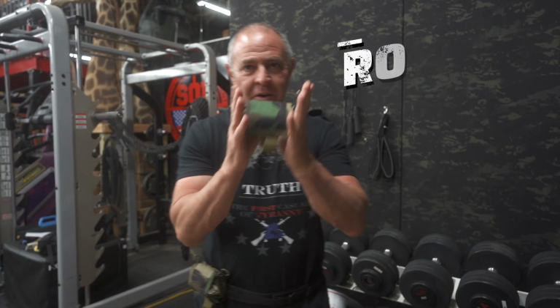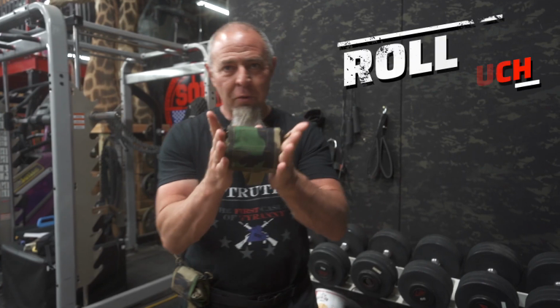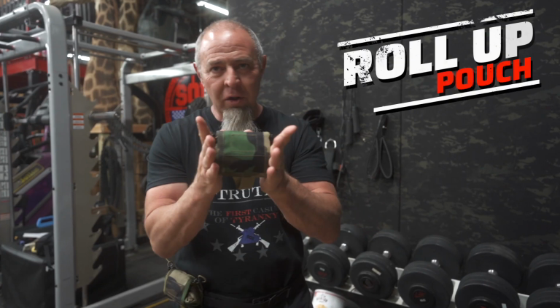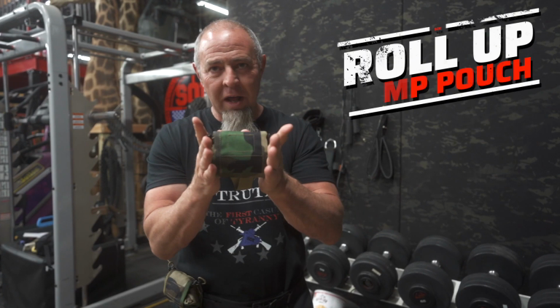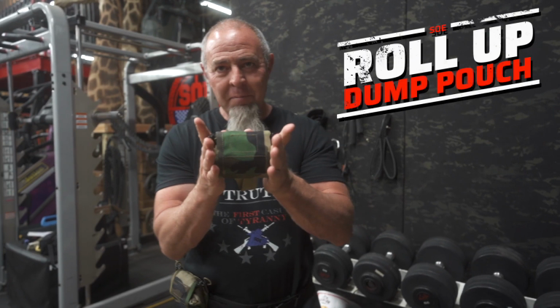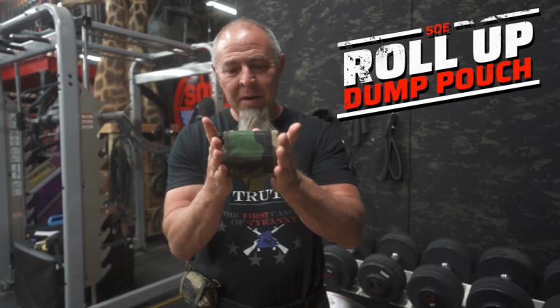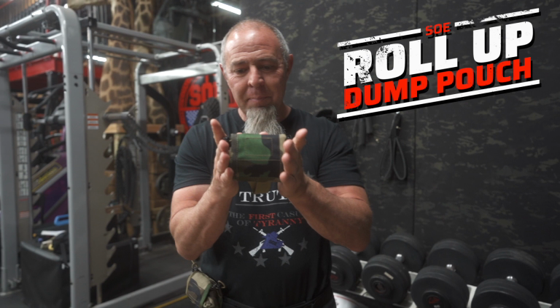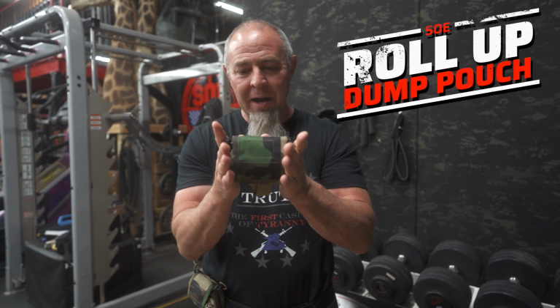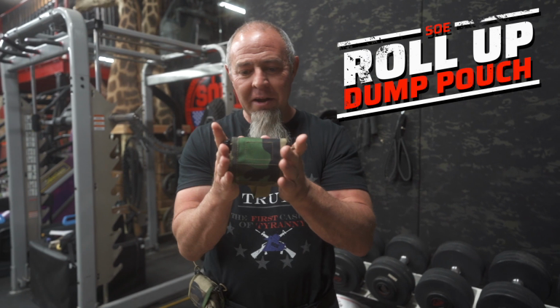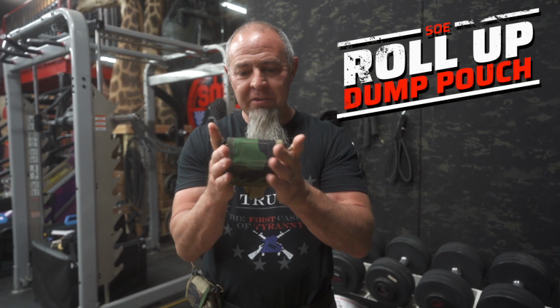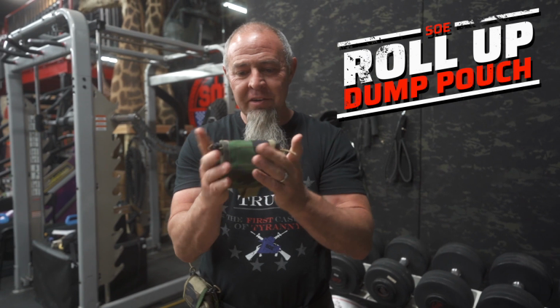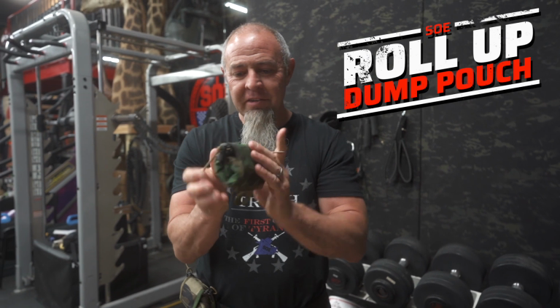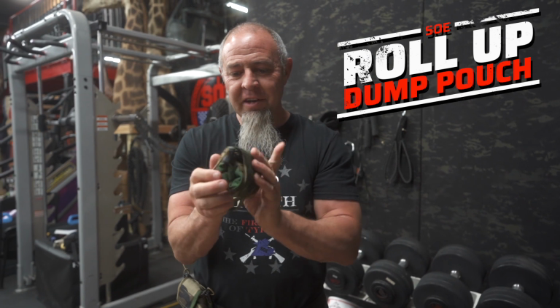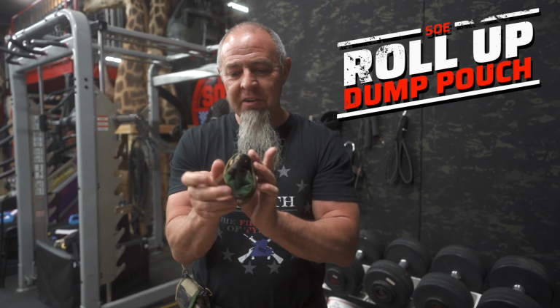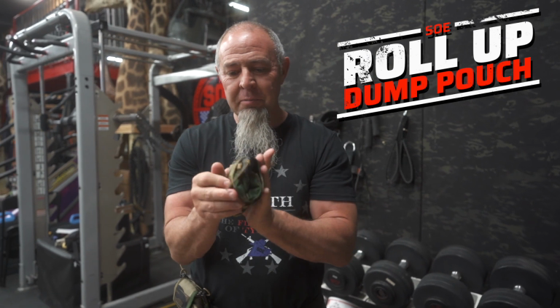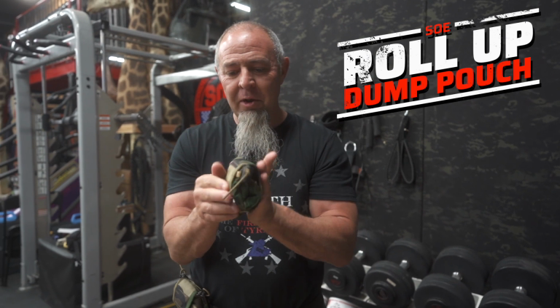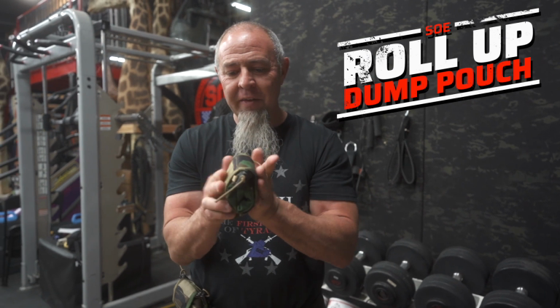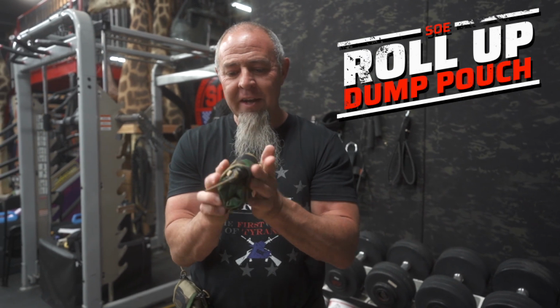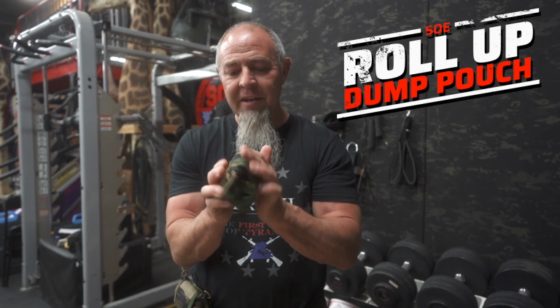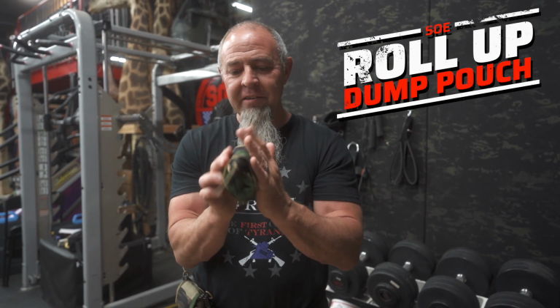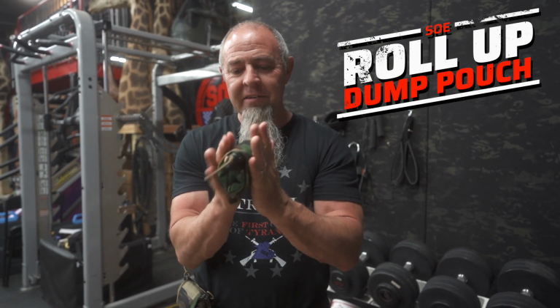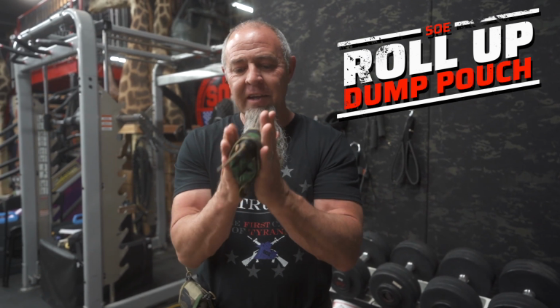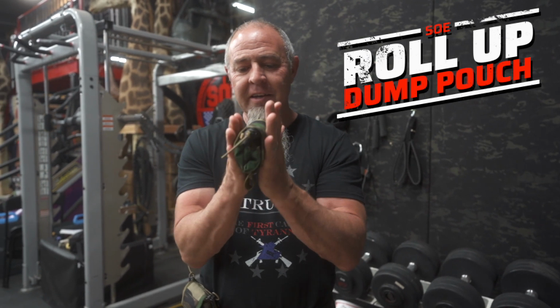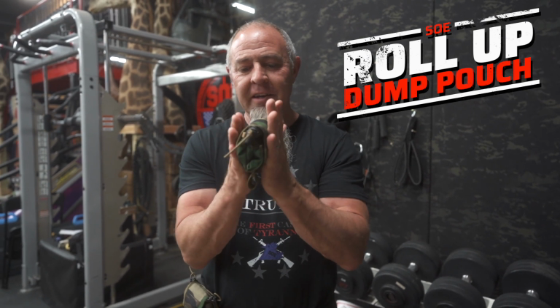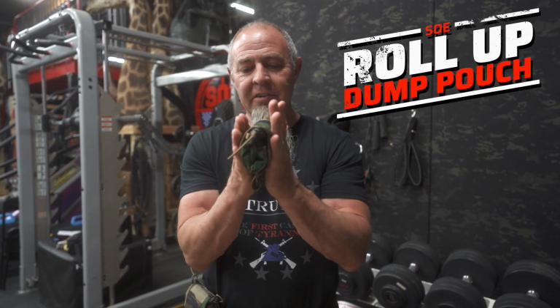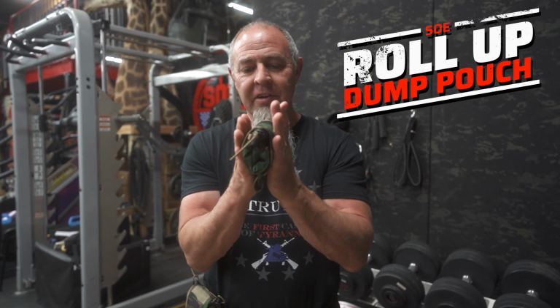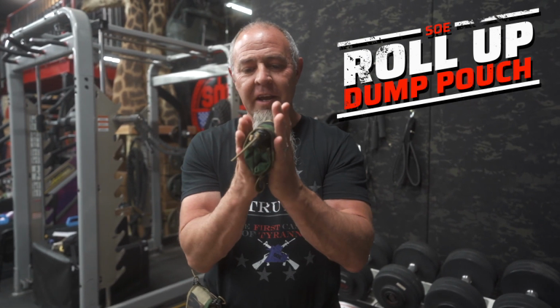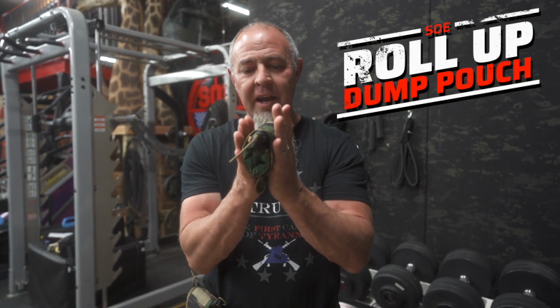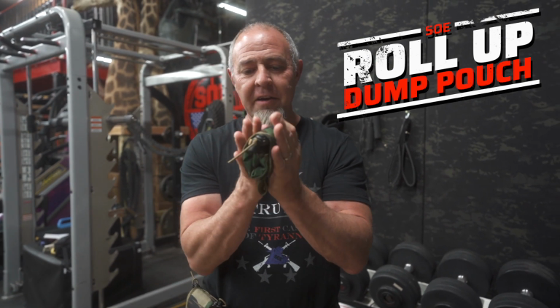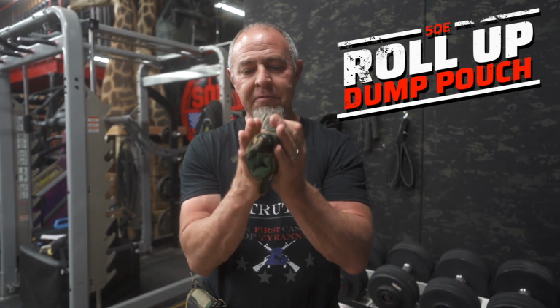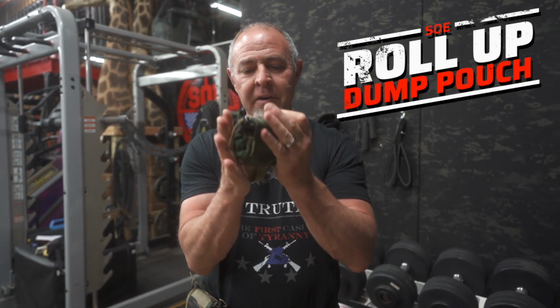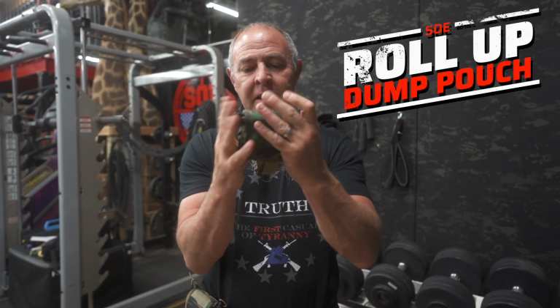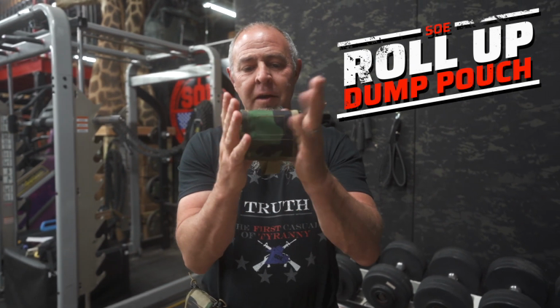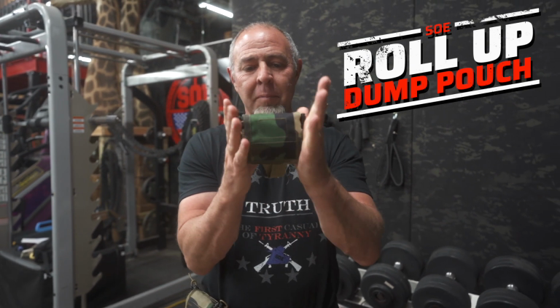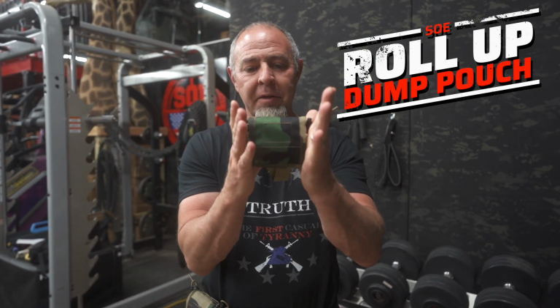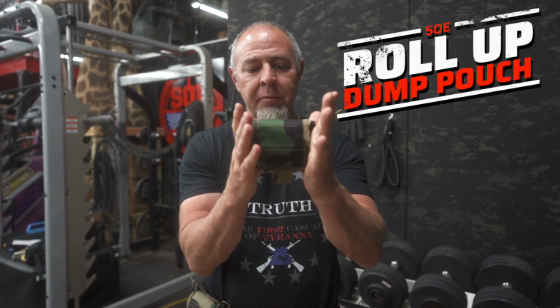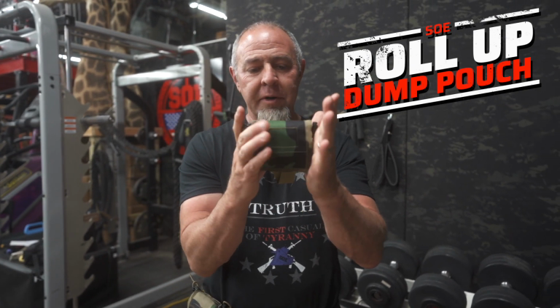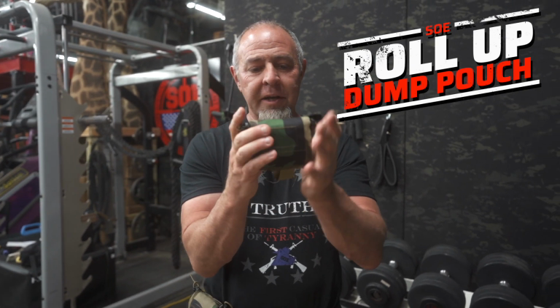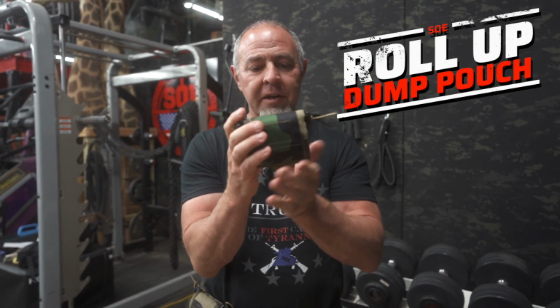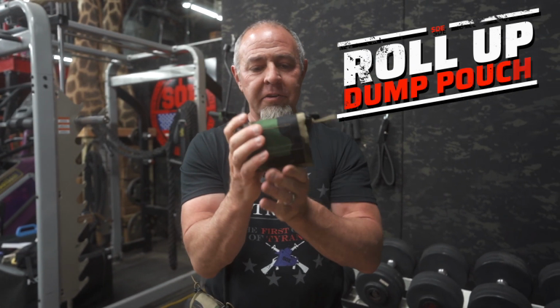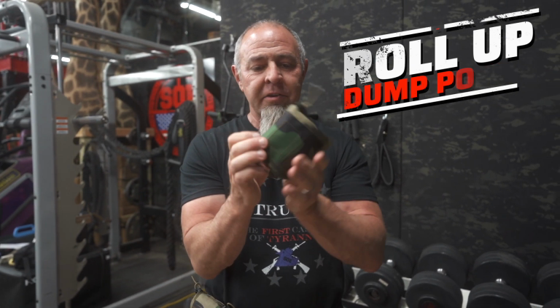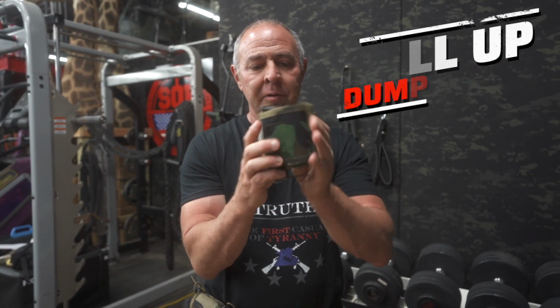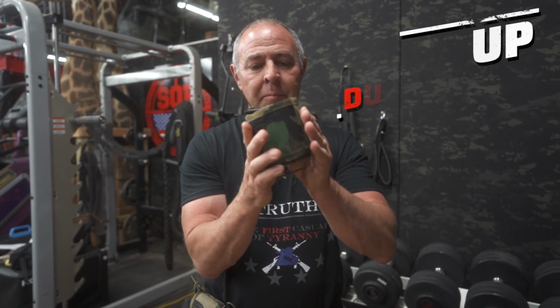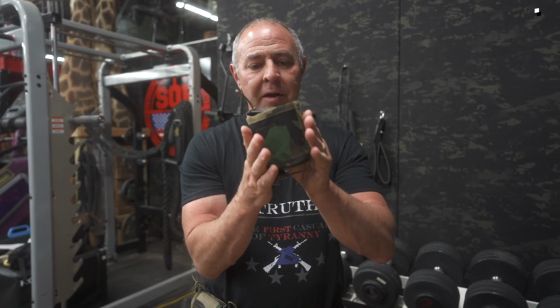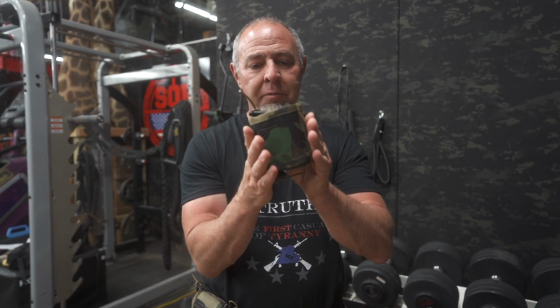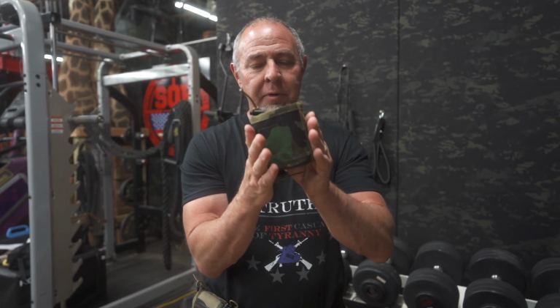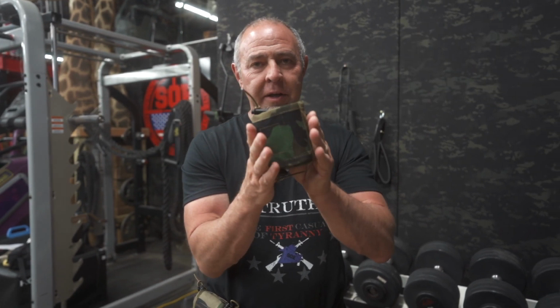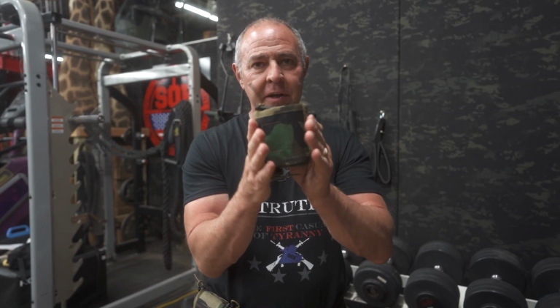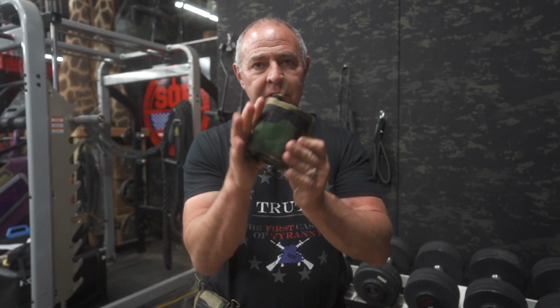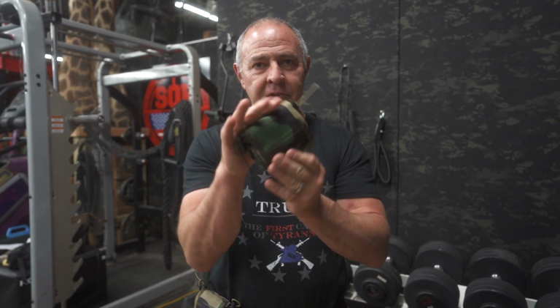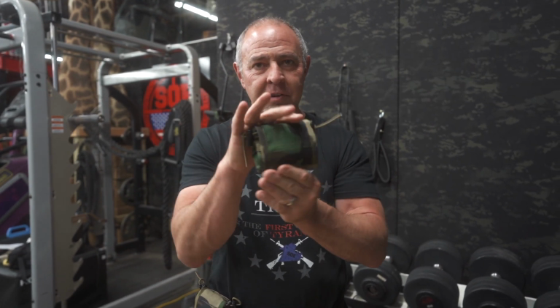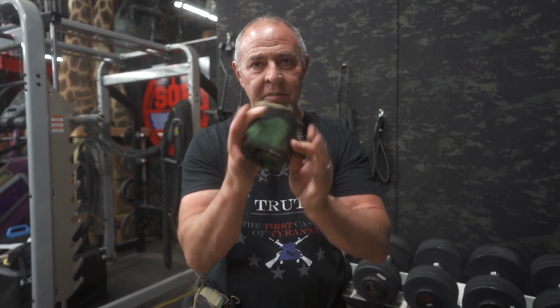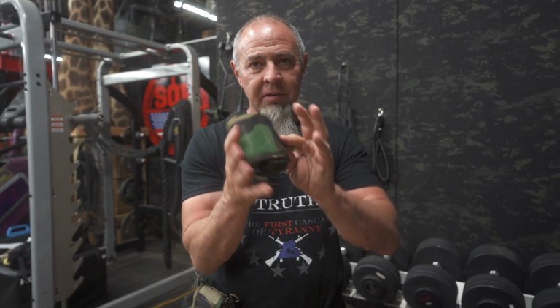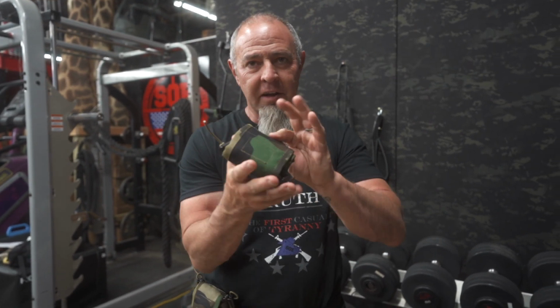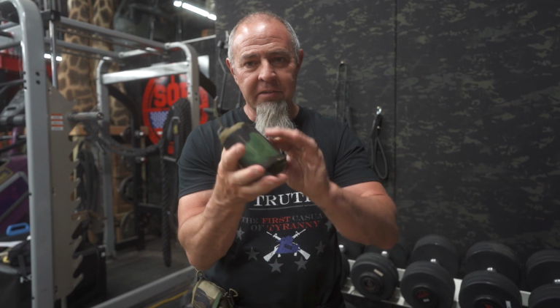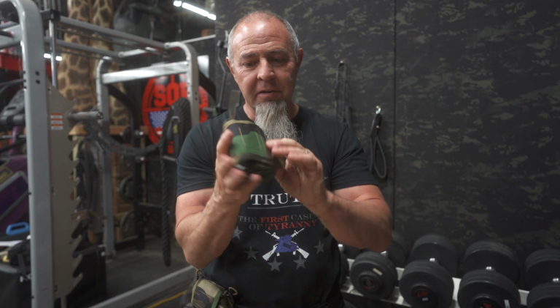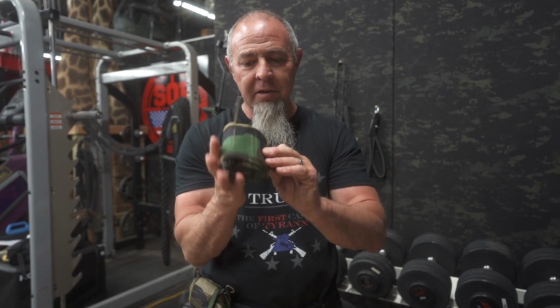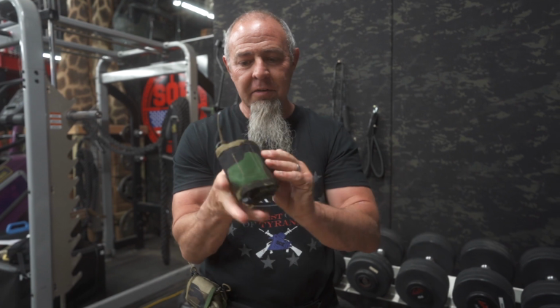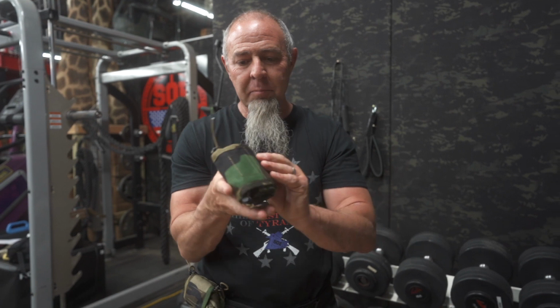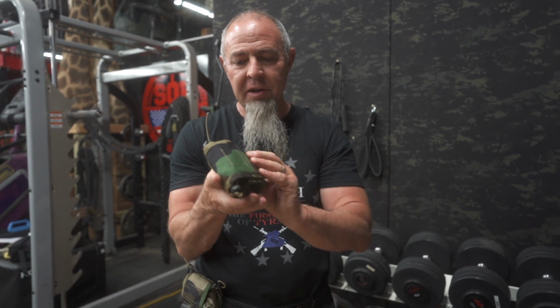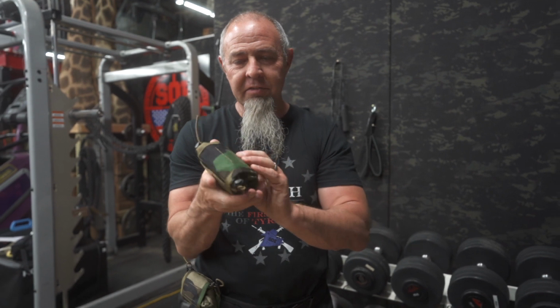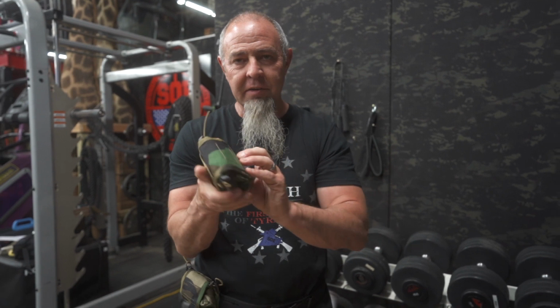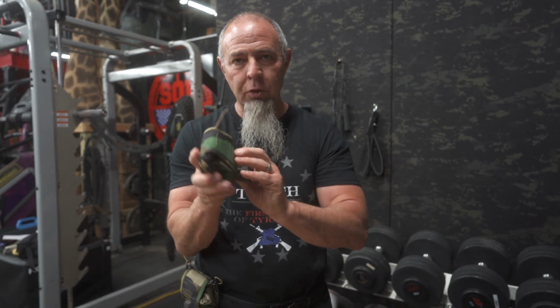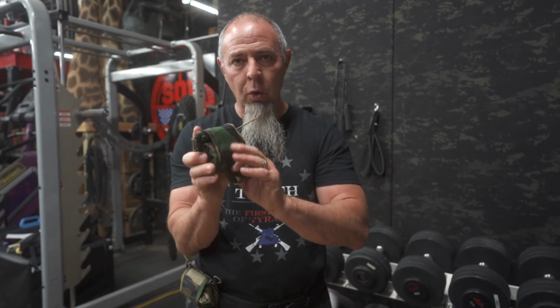Roll up dump pouch. See how small that is? It's like an inch and a half by three inch by three inch. Nice and minuscule.